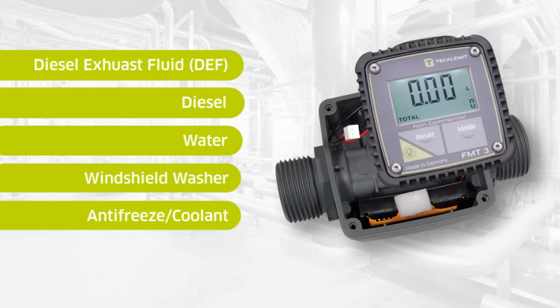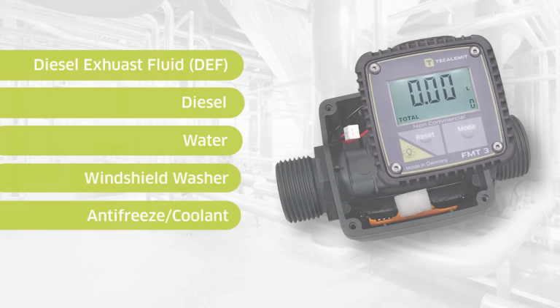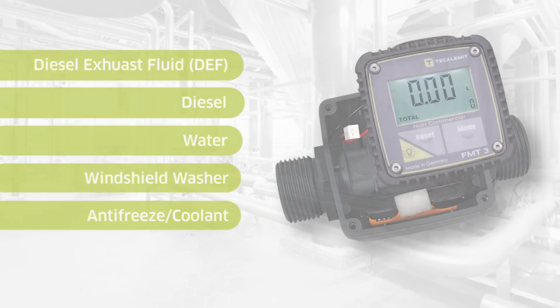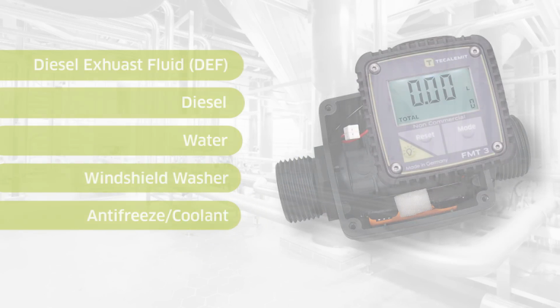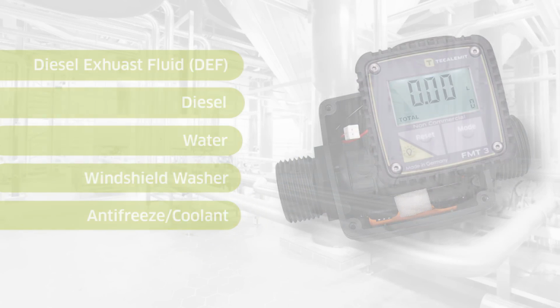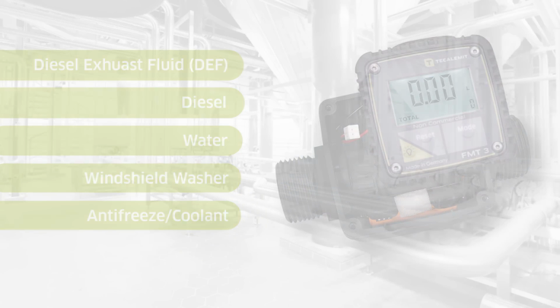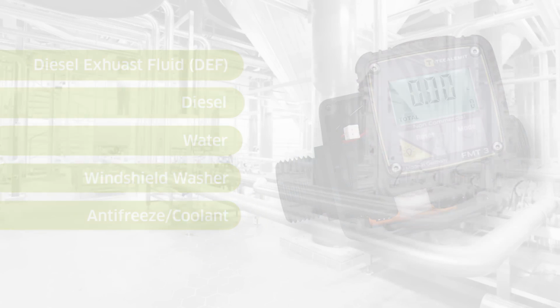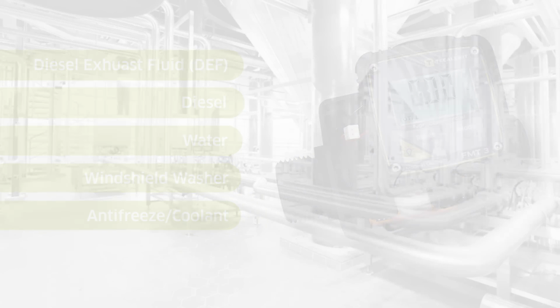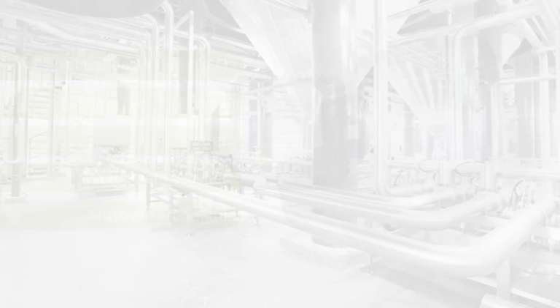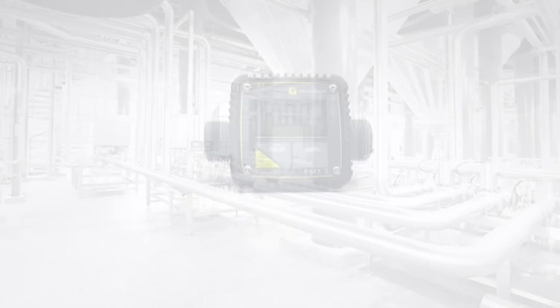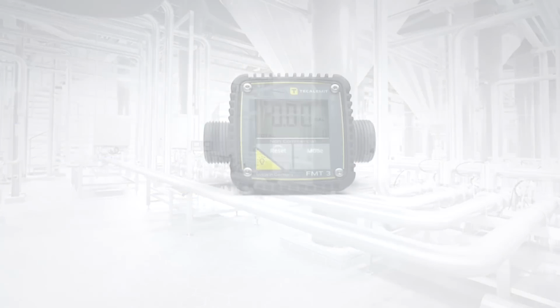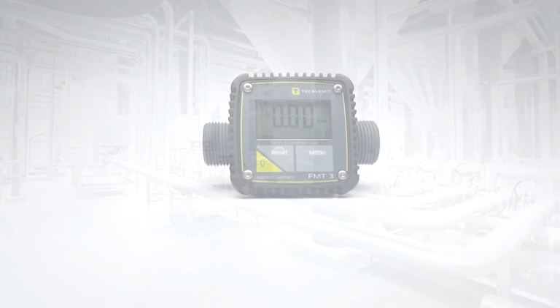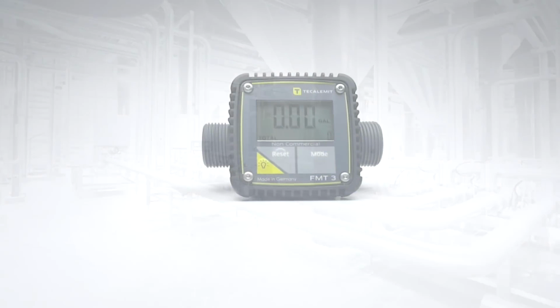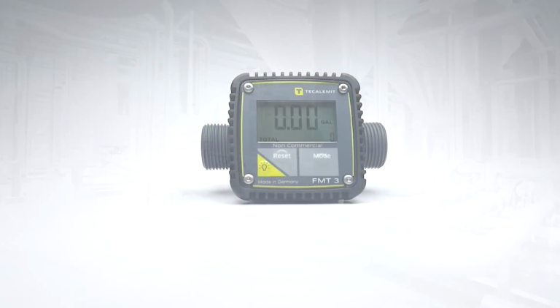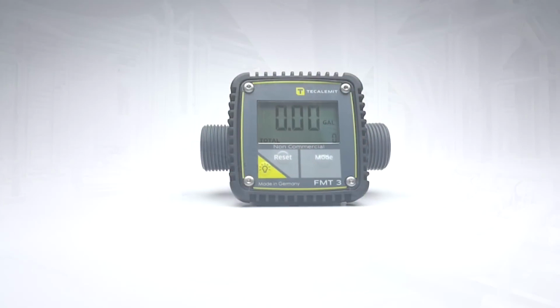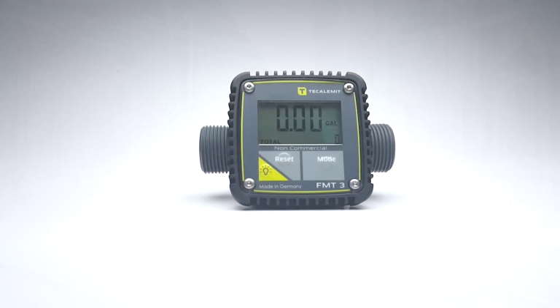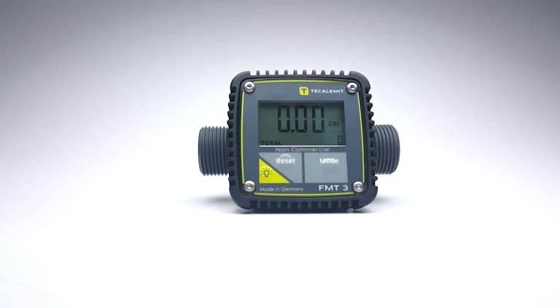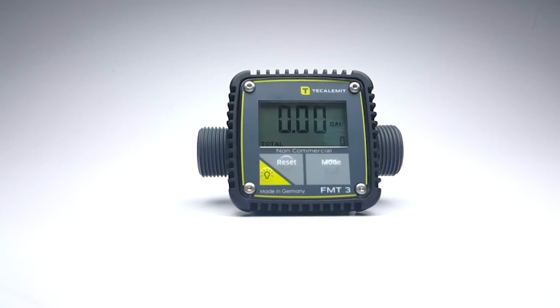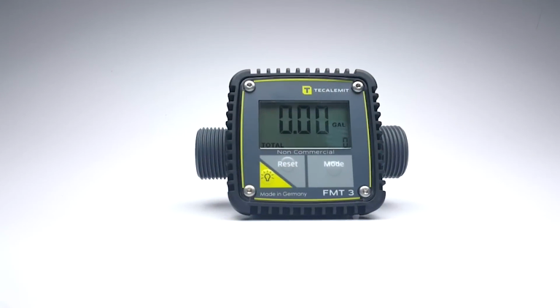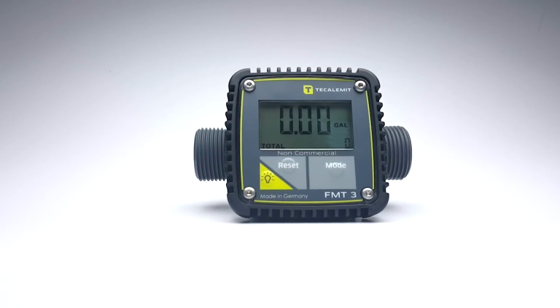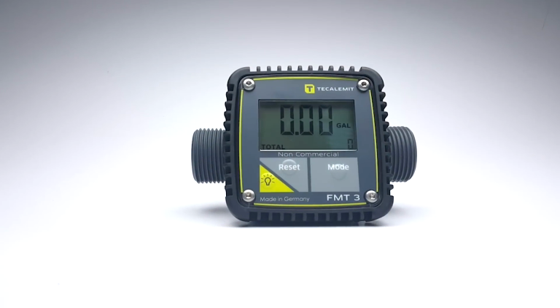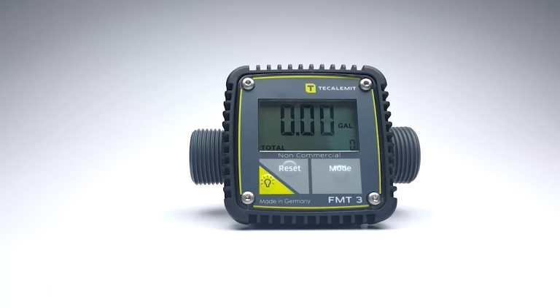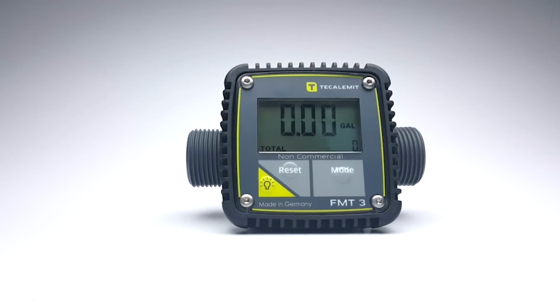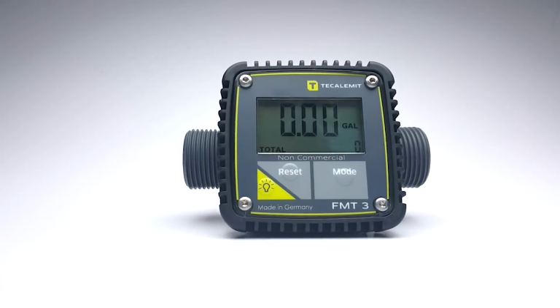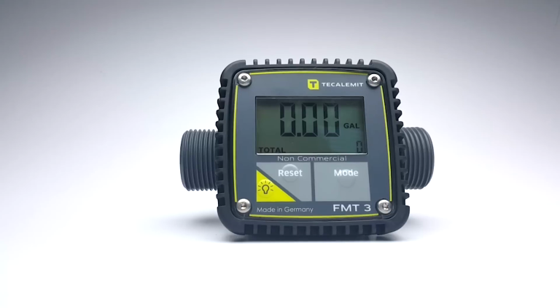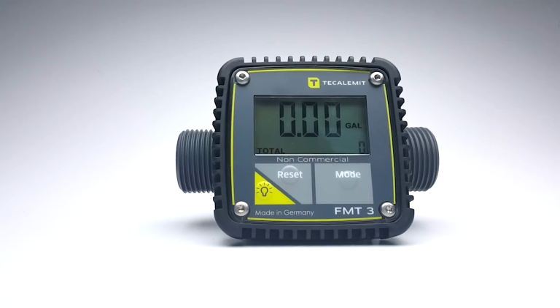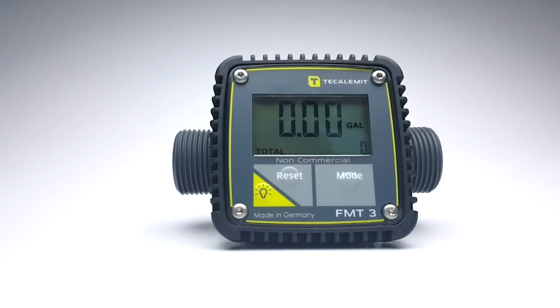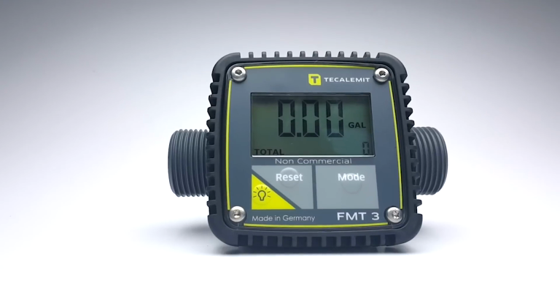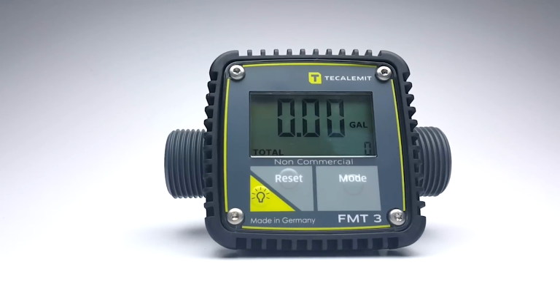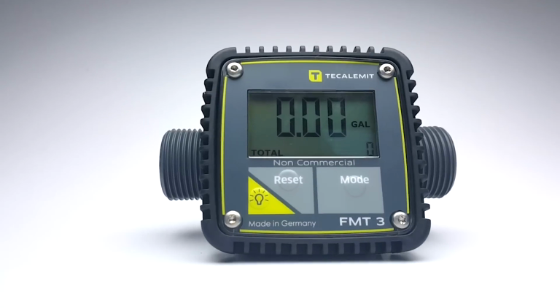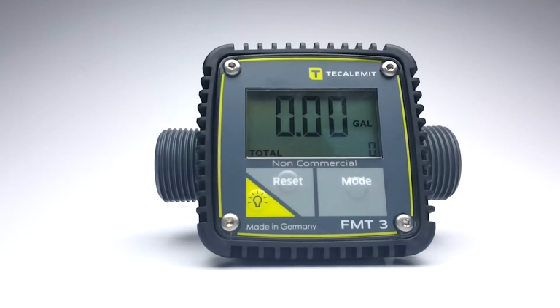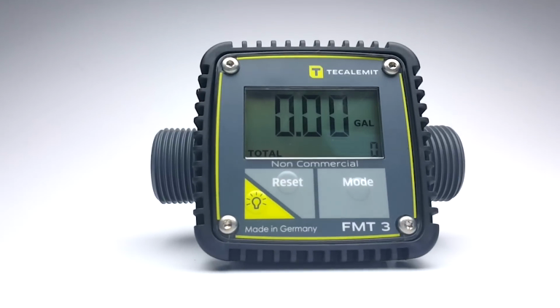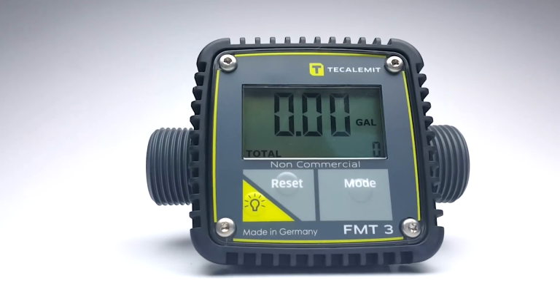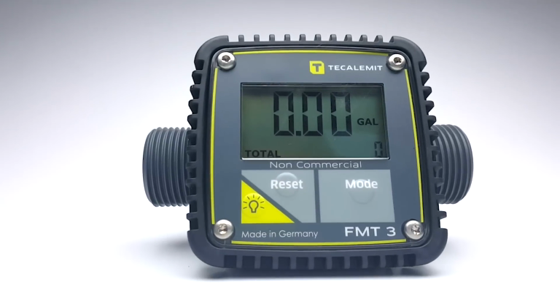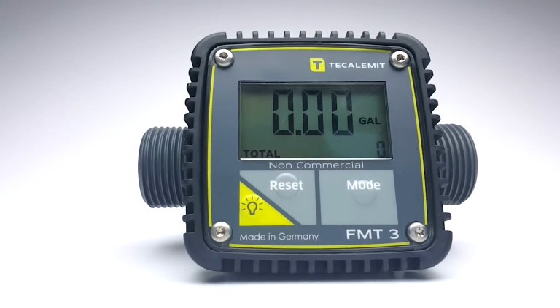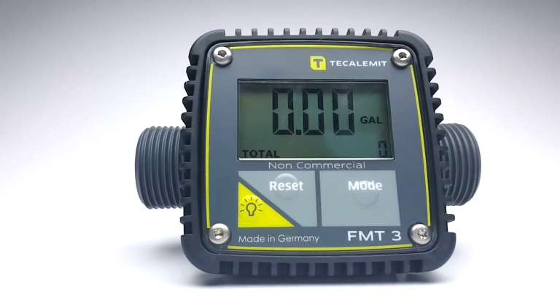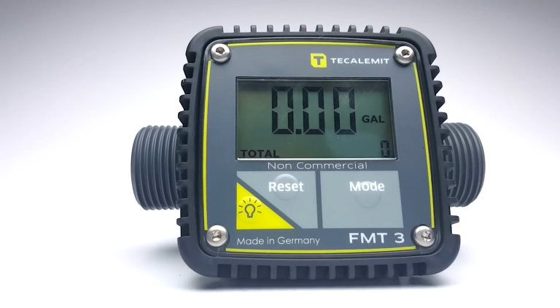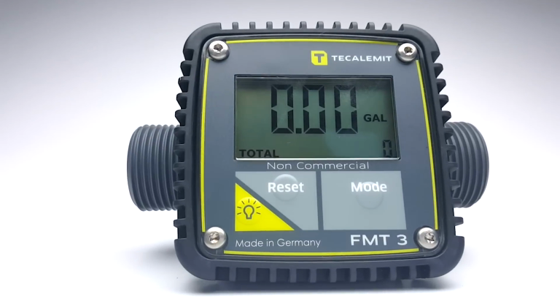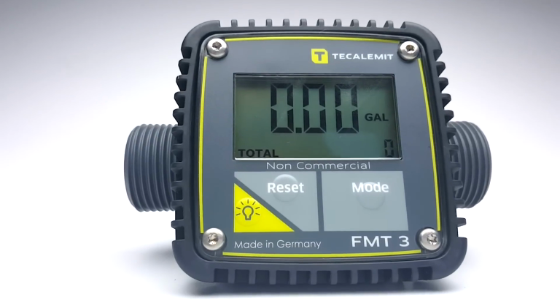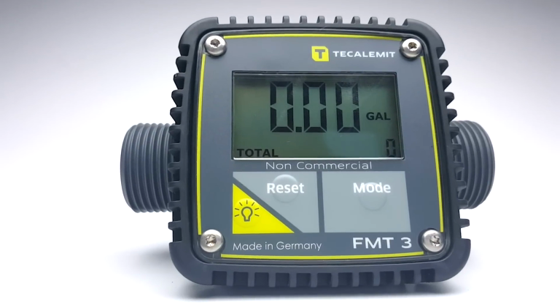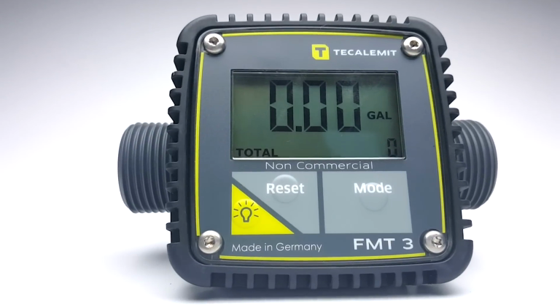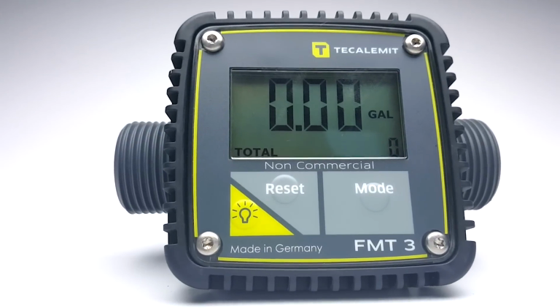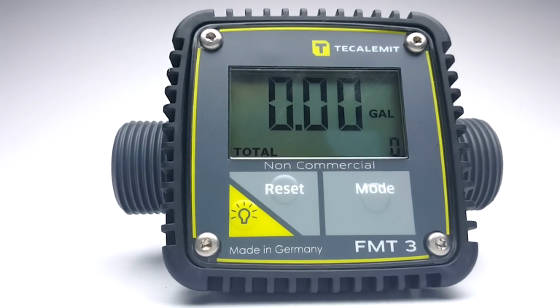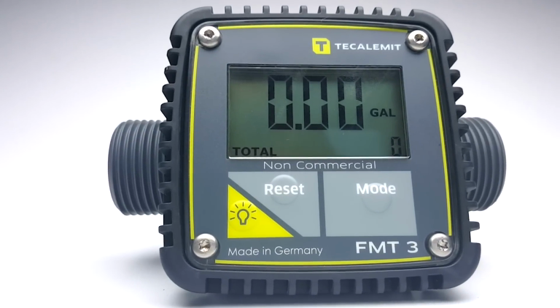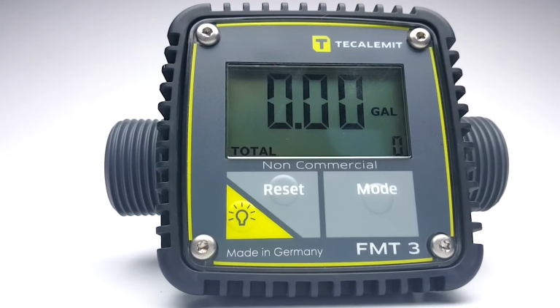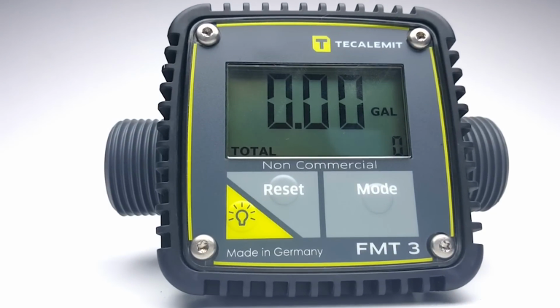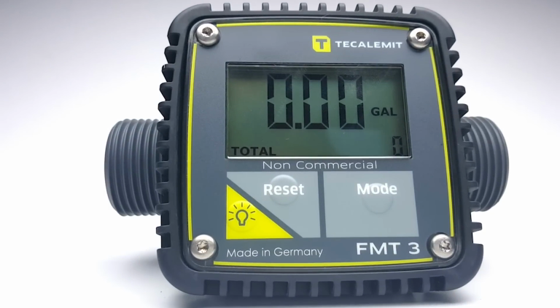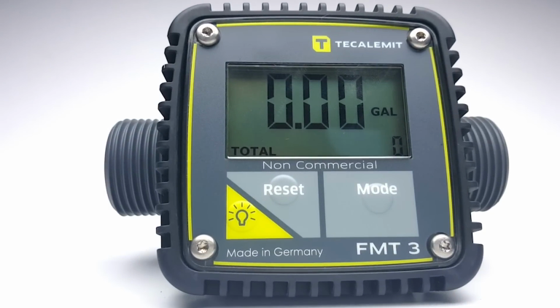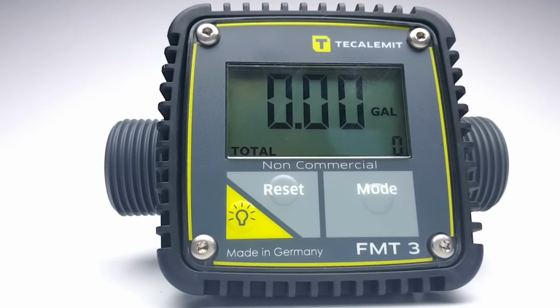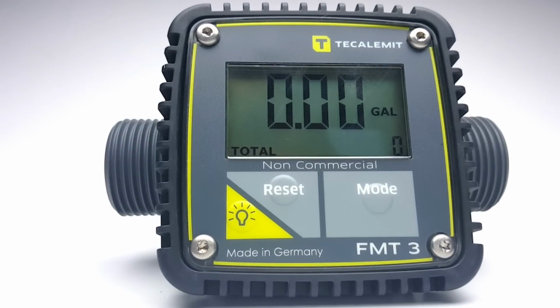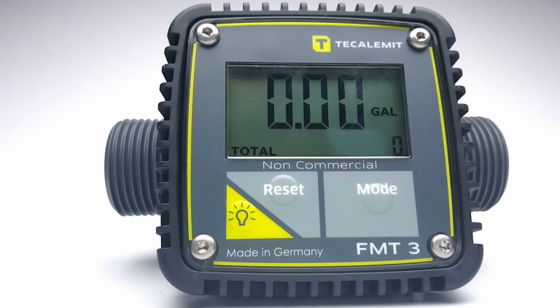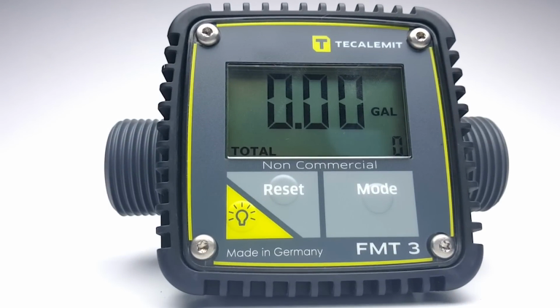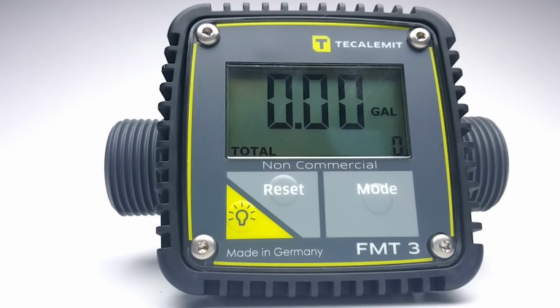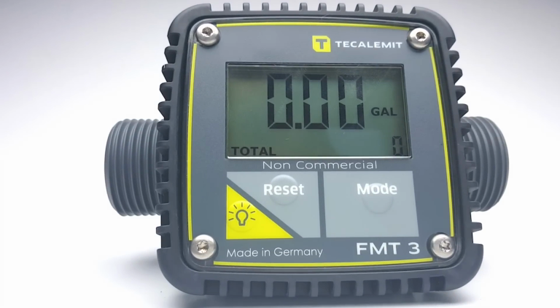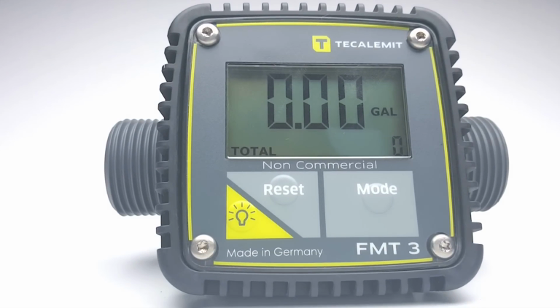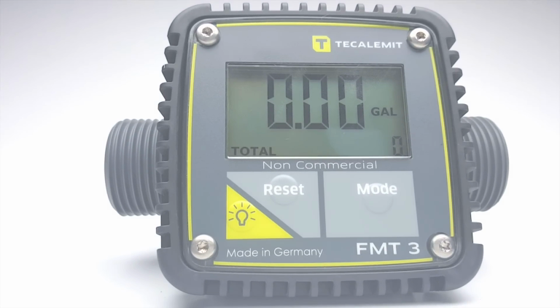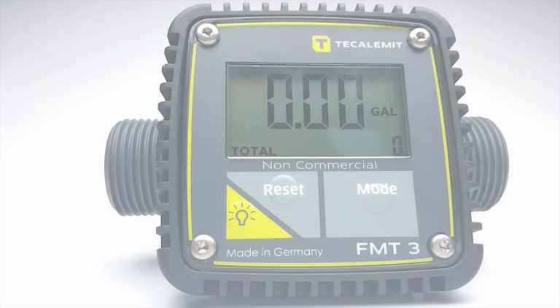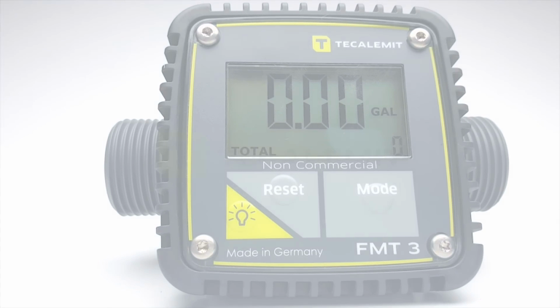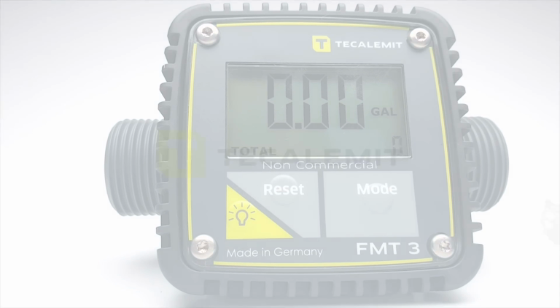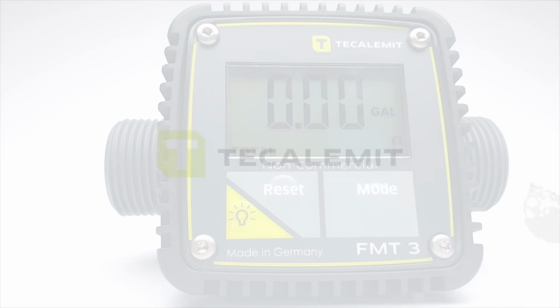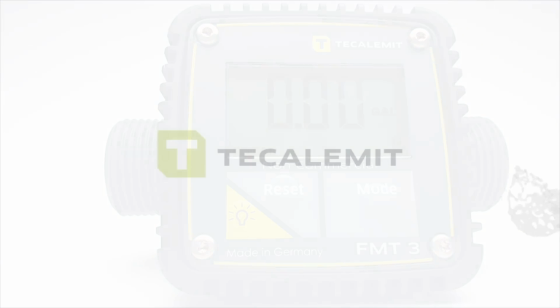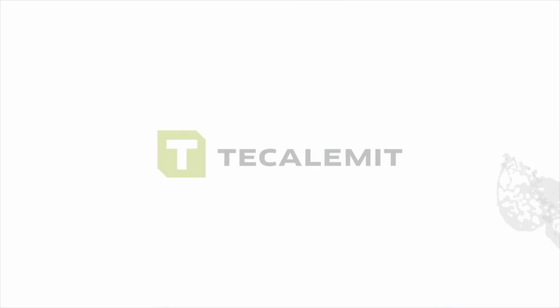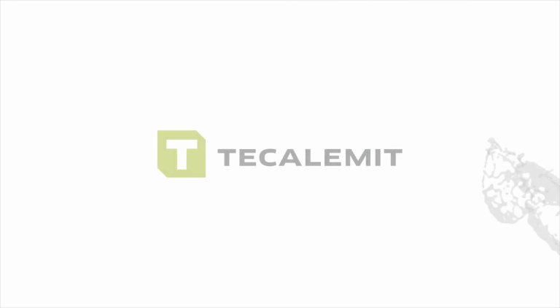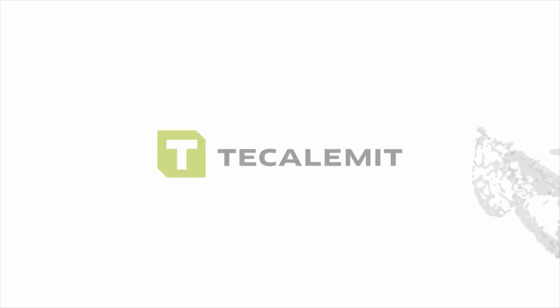The new FMT3 electronic flow meter. Fluid thinking, only from Tikalavit.